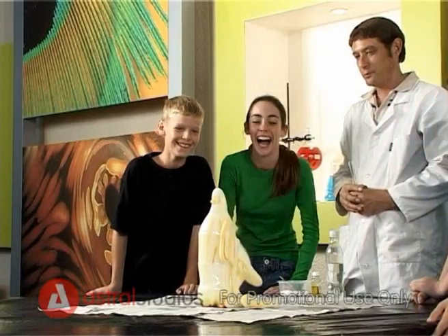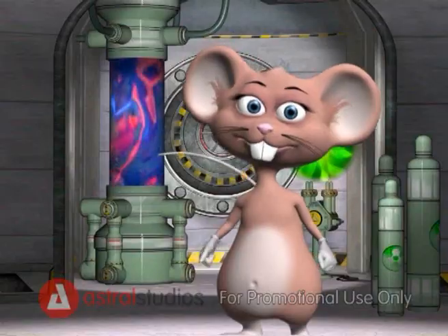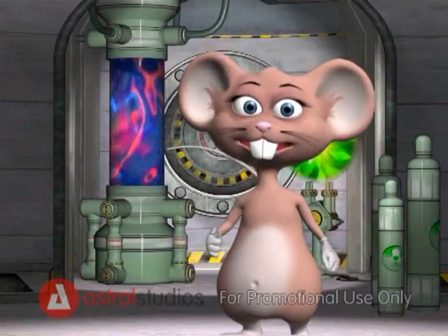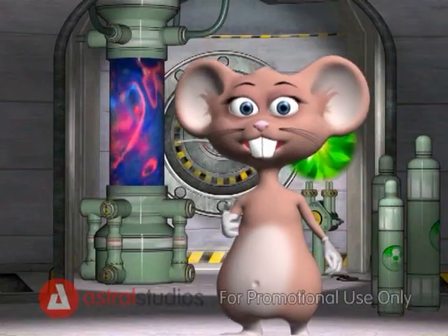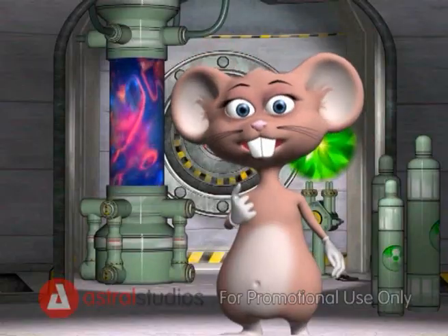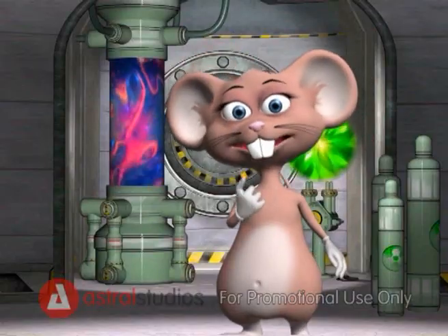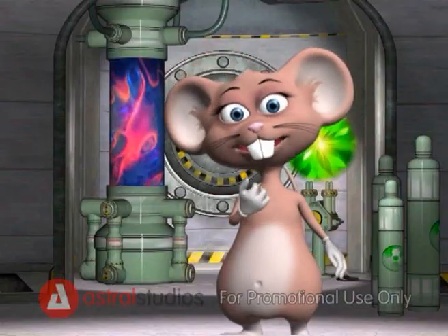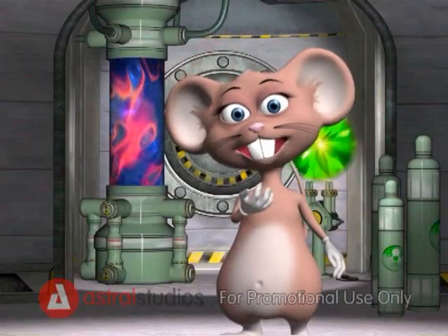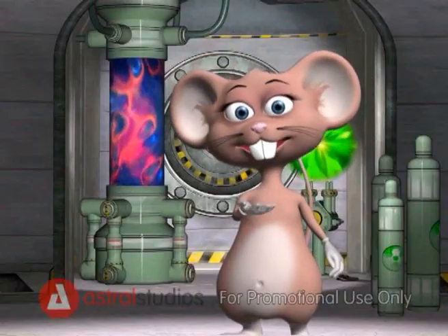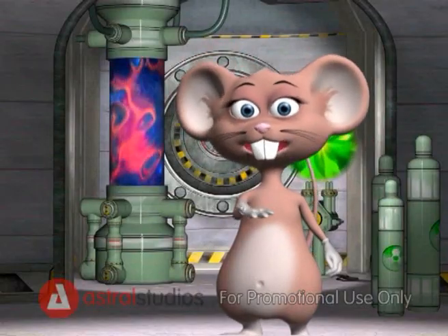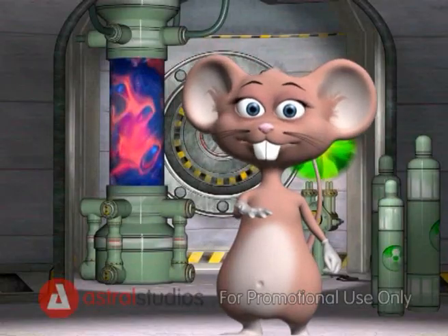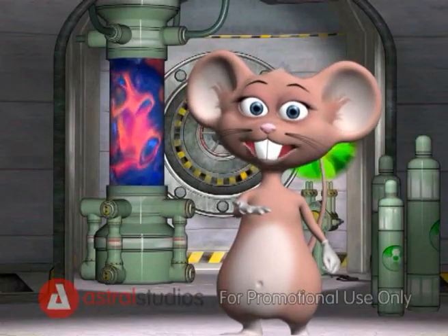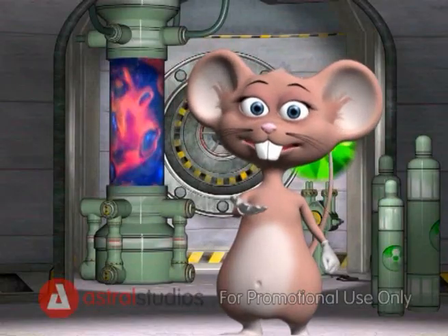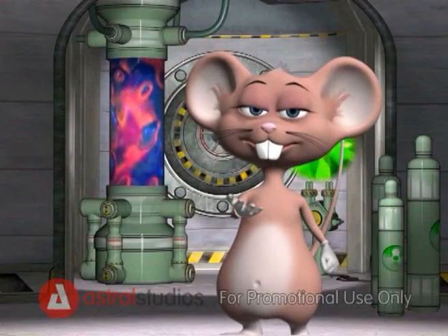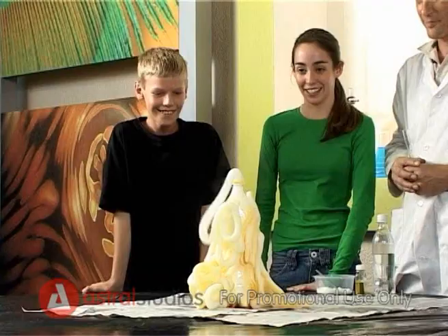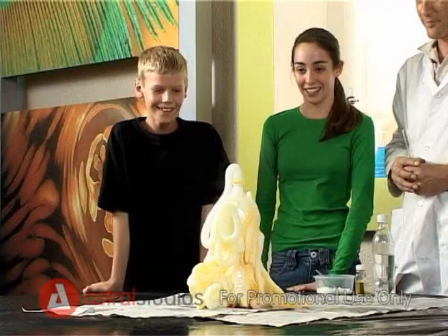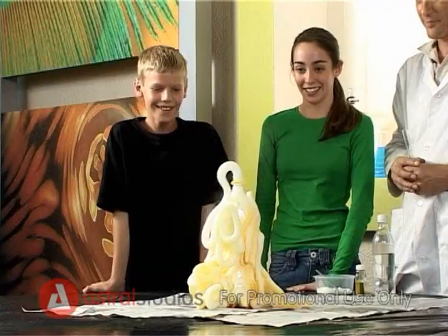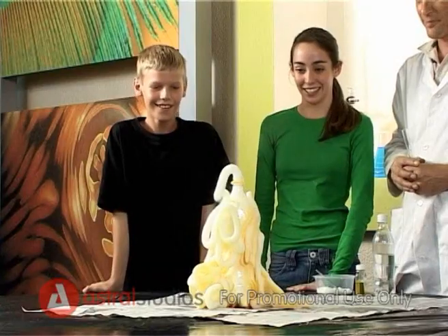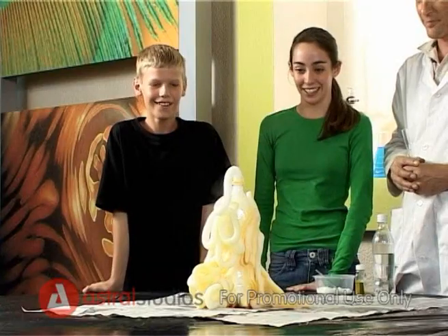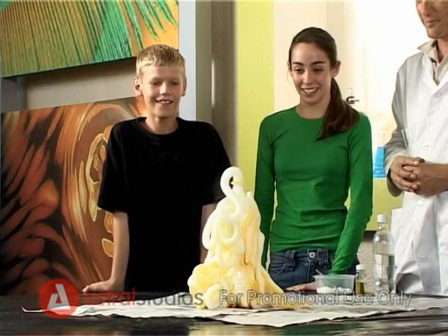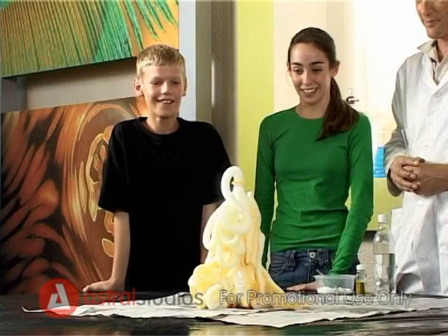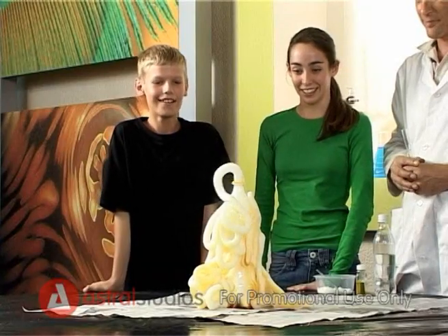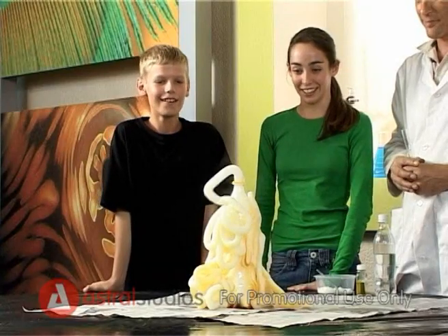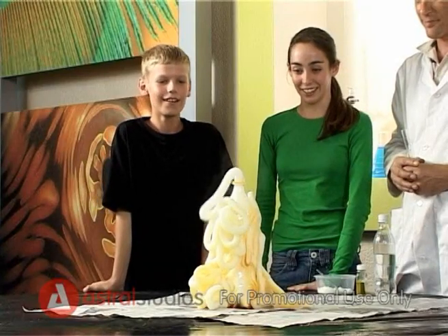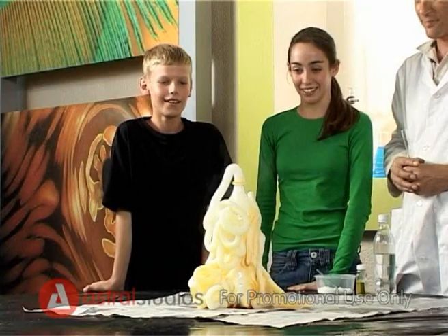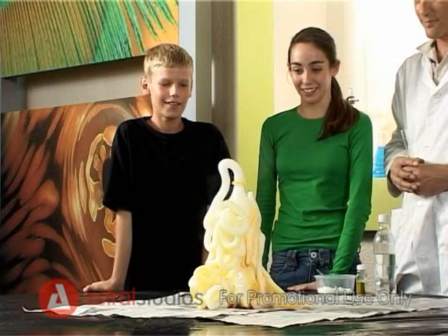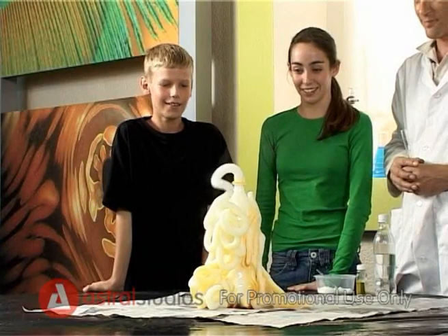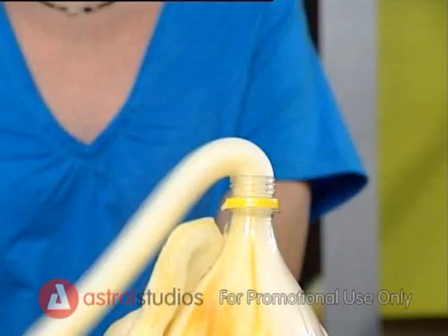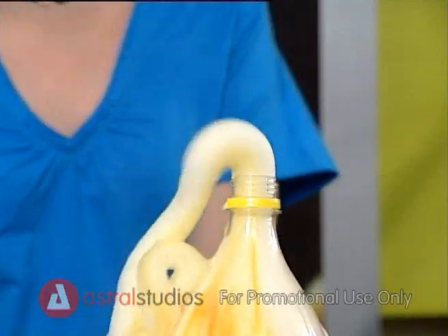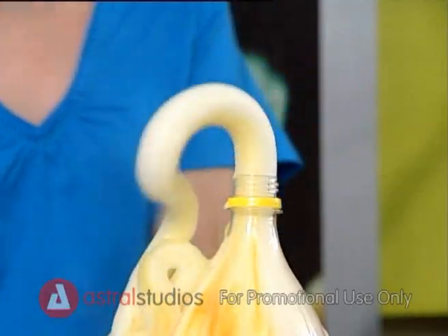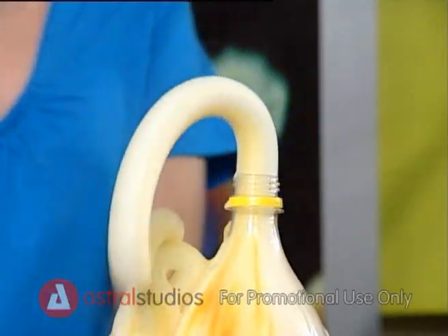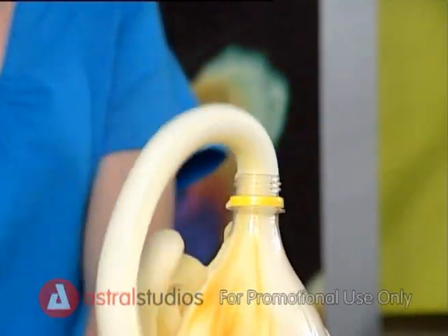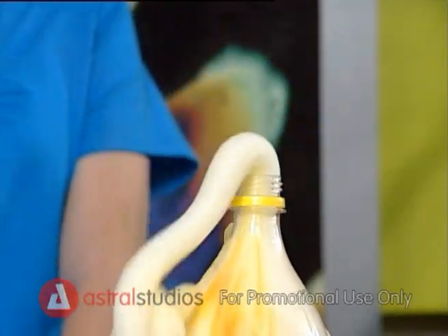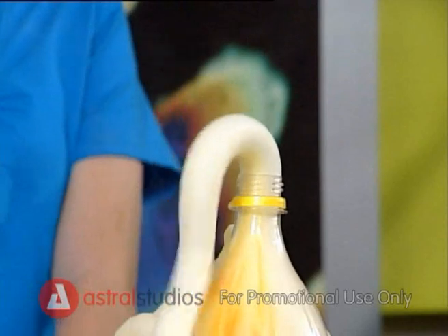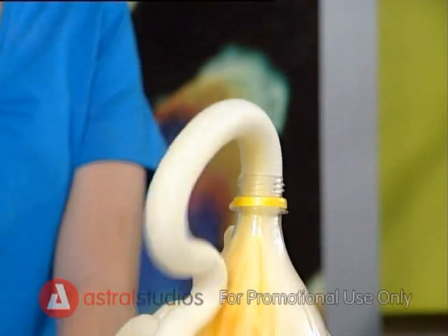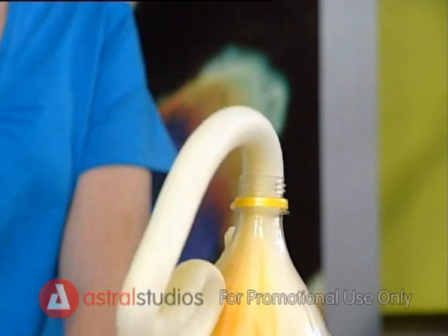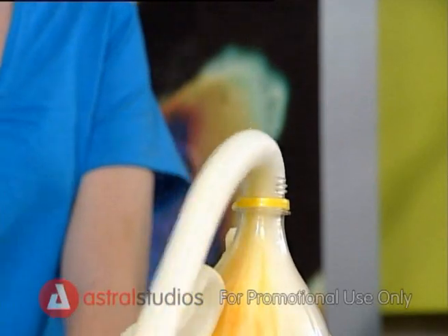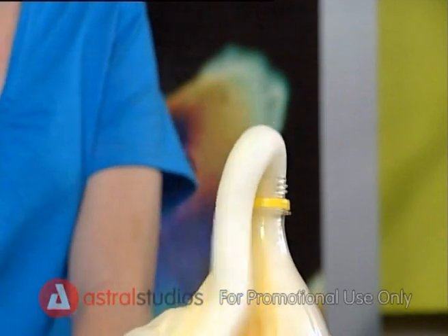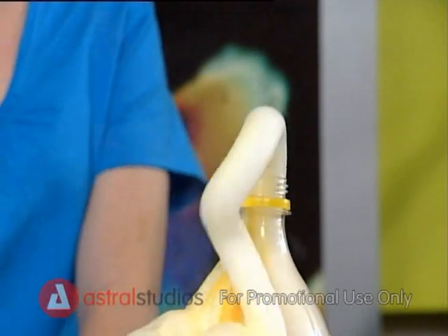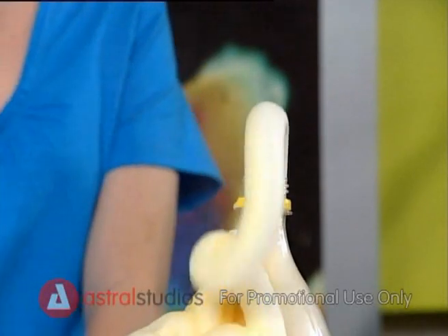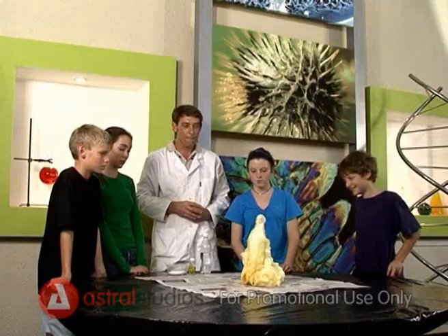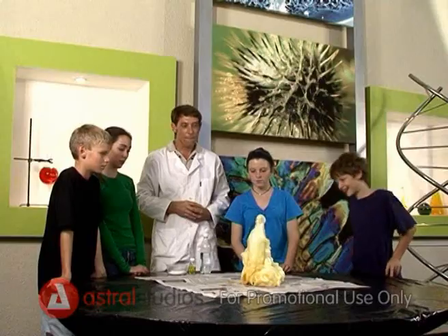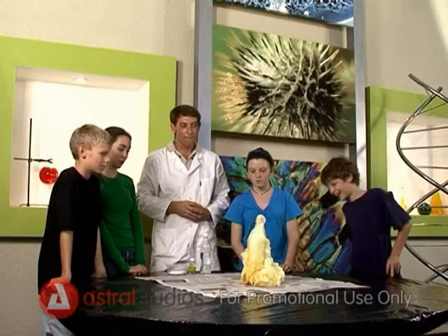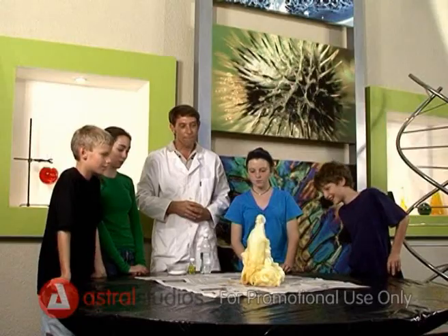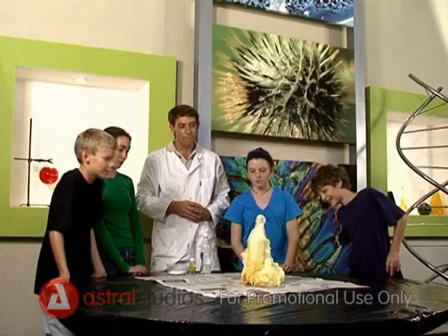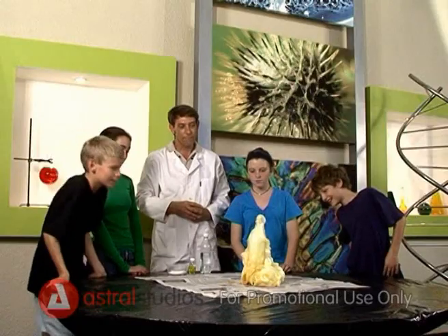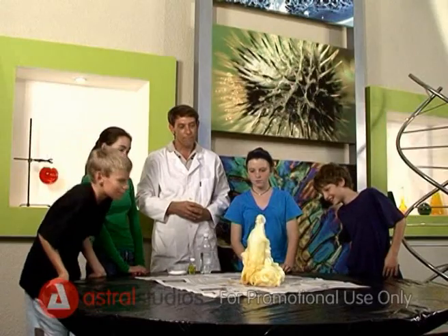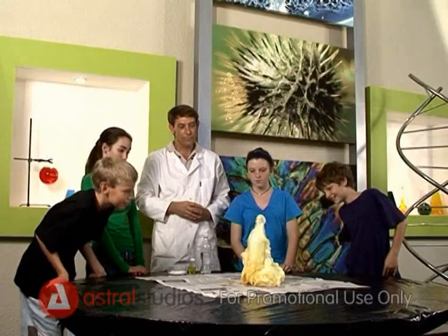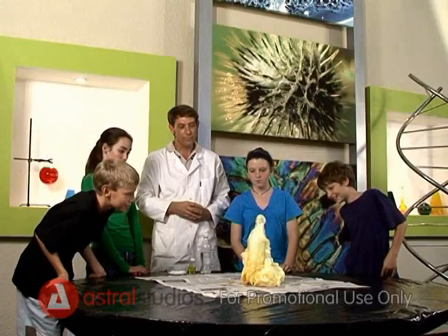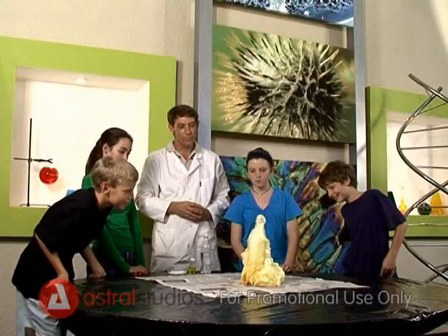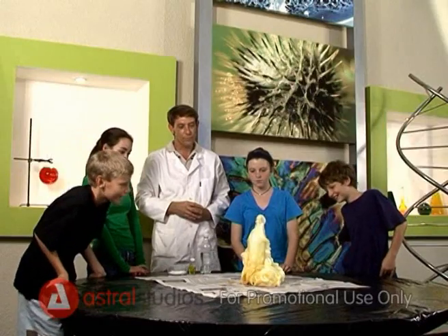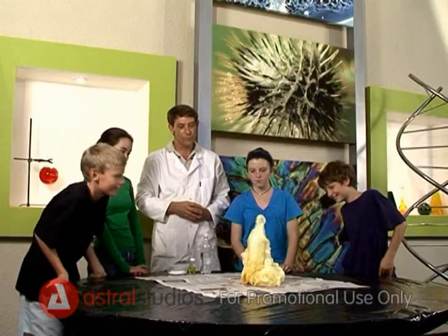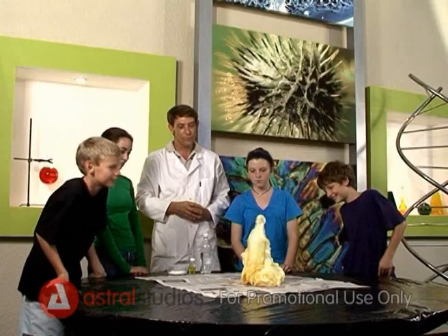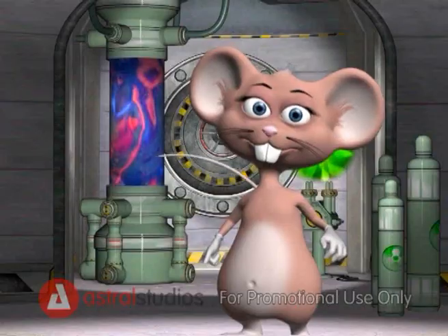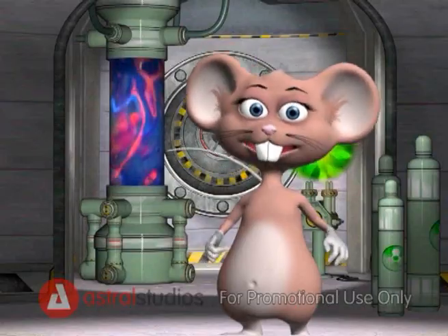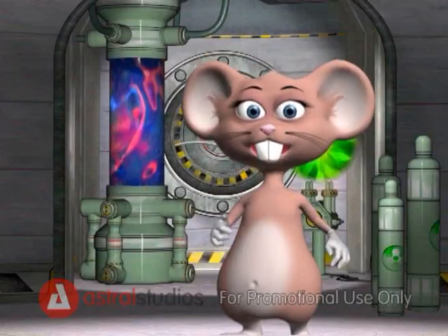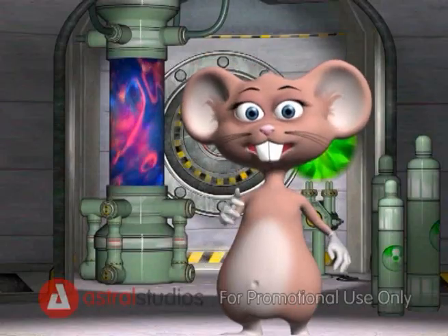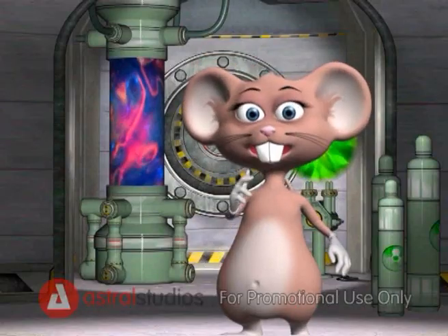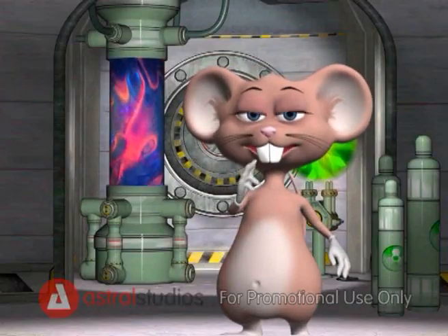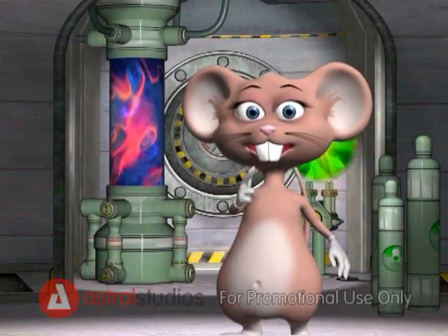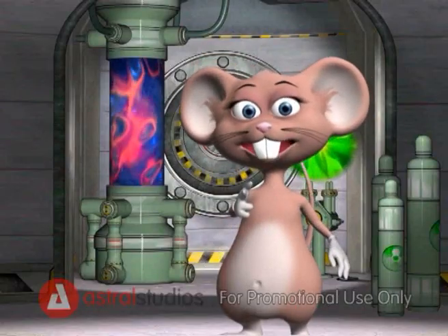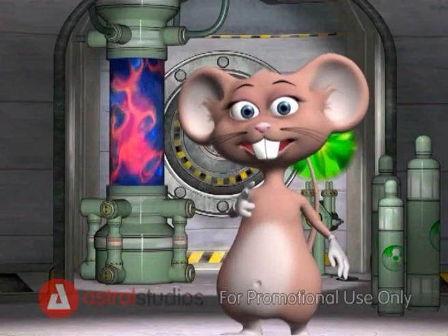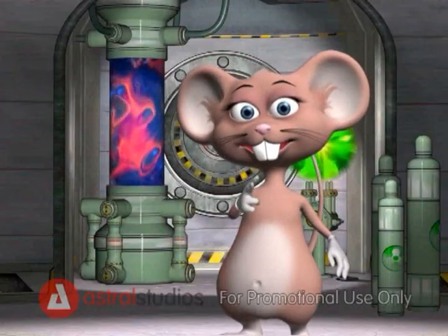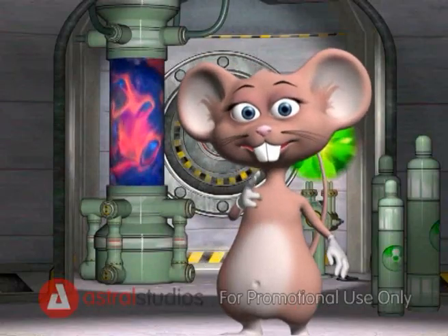Now we have the toothpaste, so the only thing missing is an elephant! Now you try it!